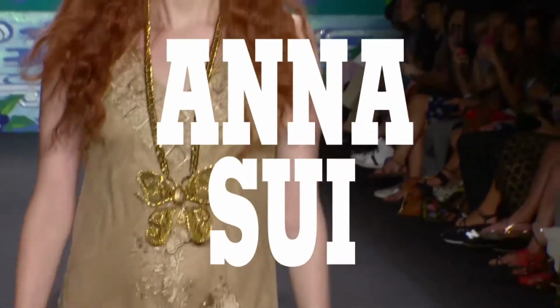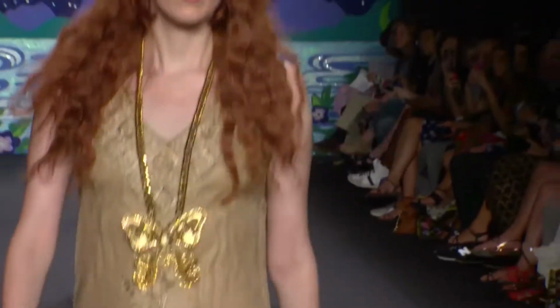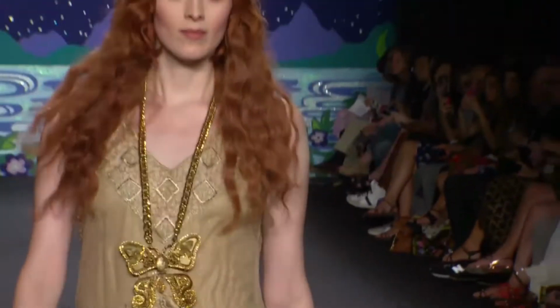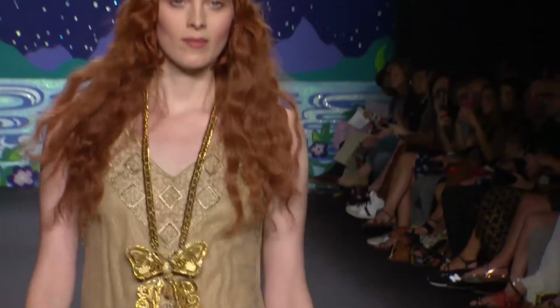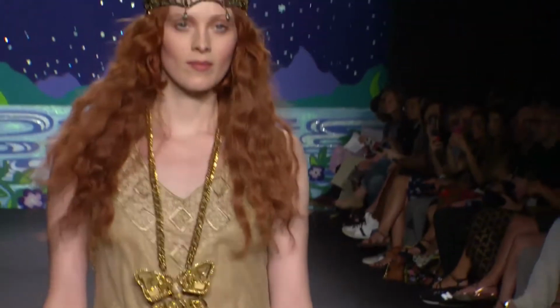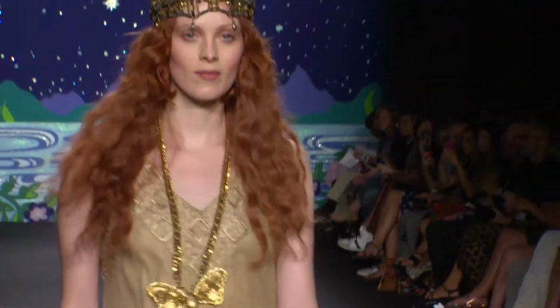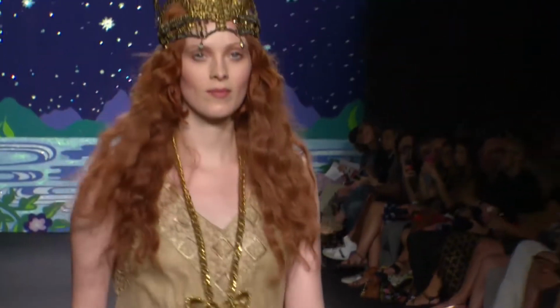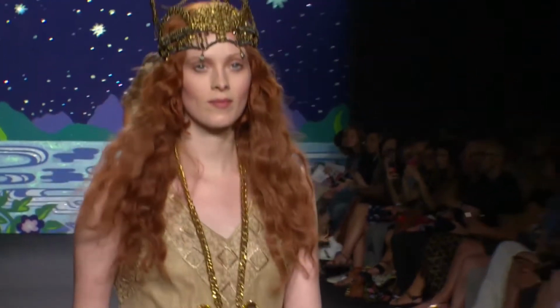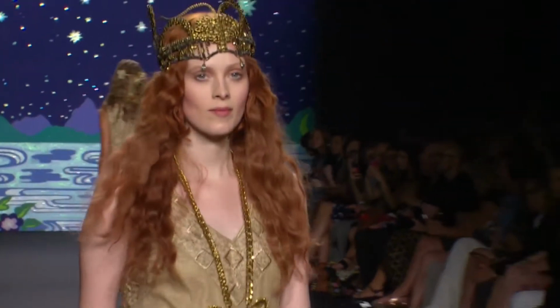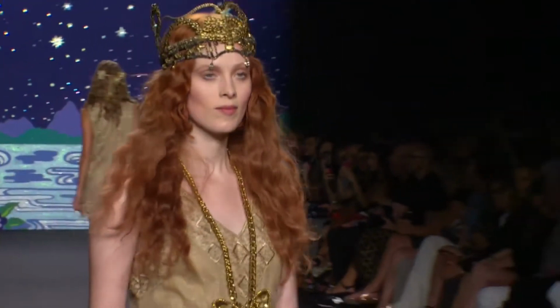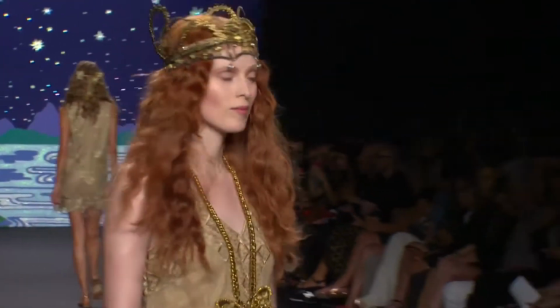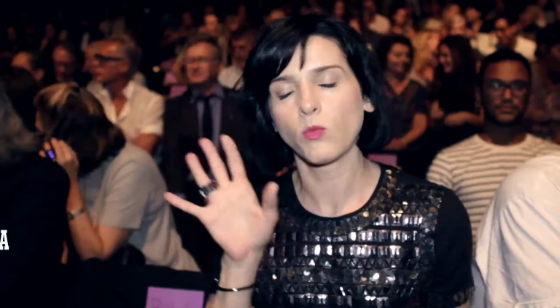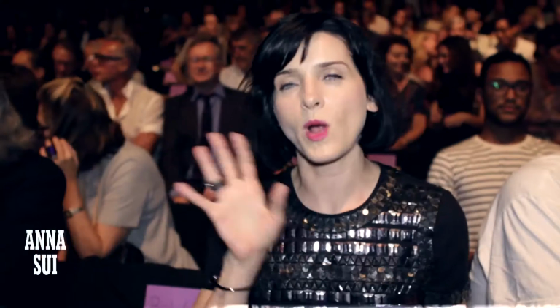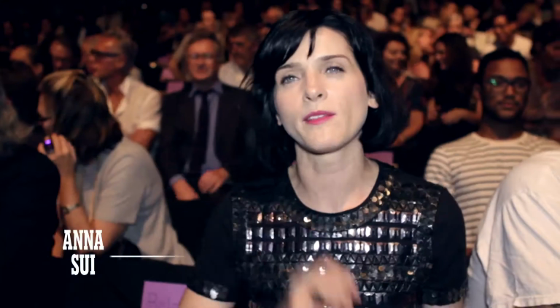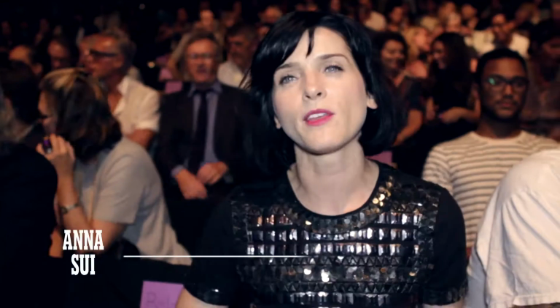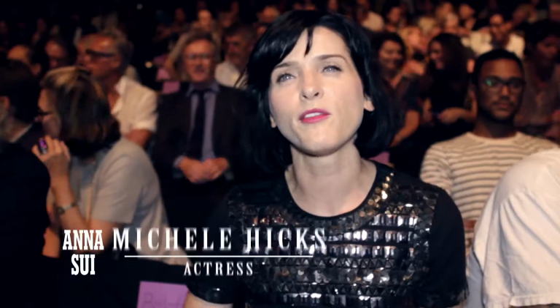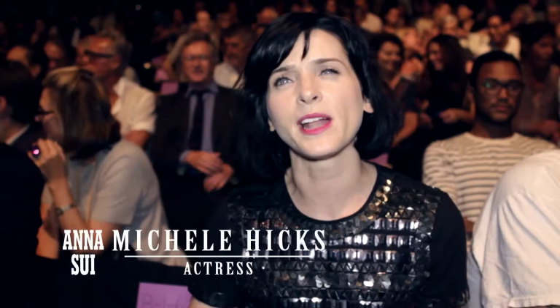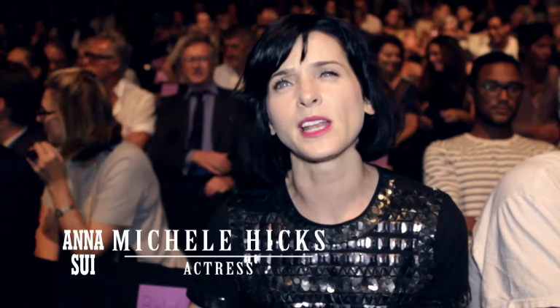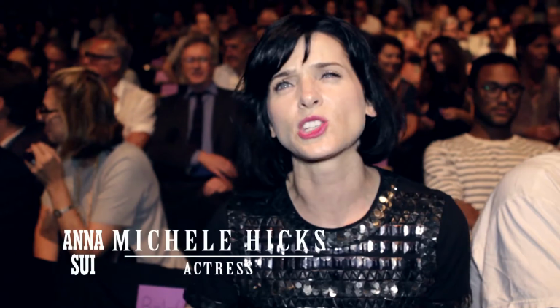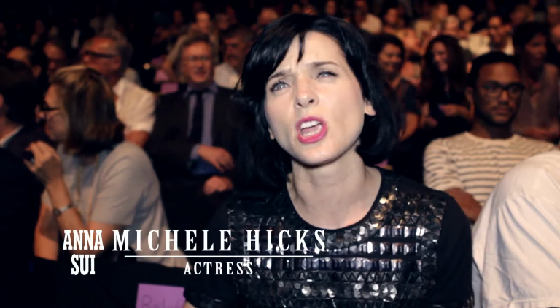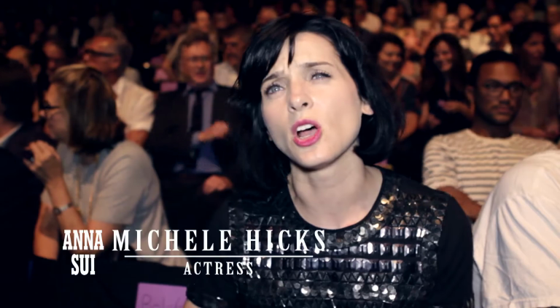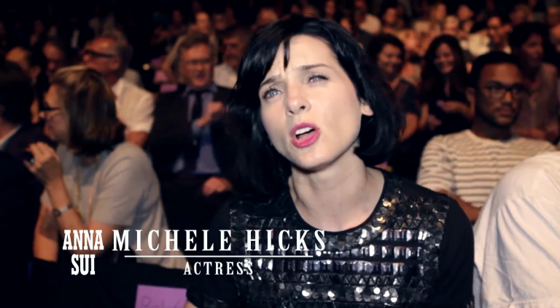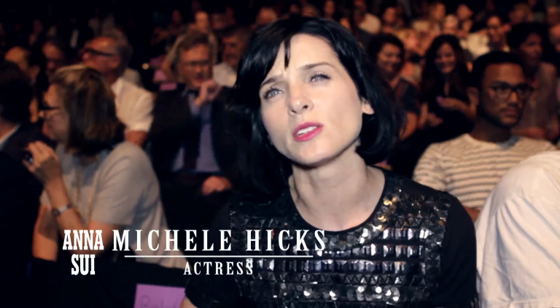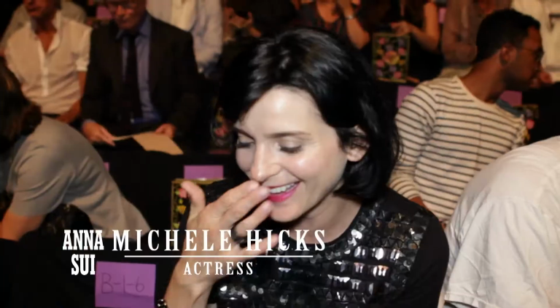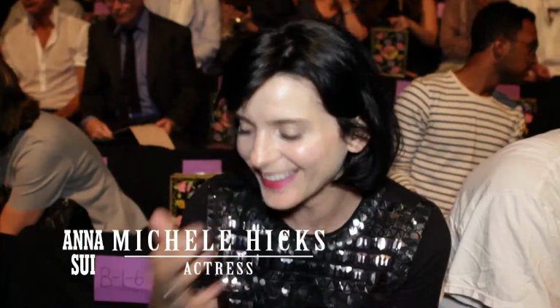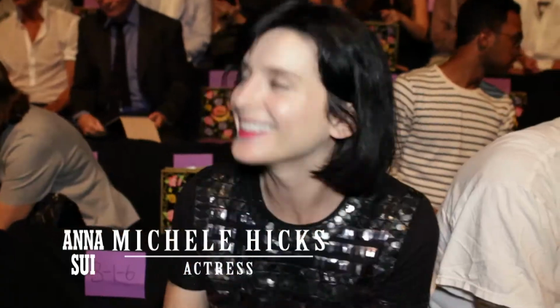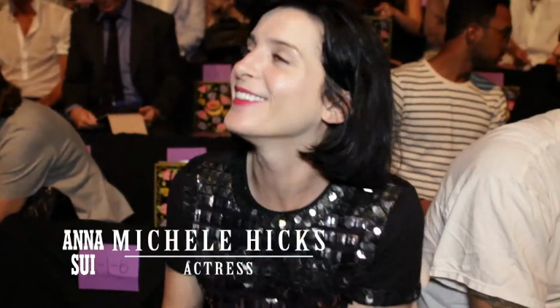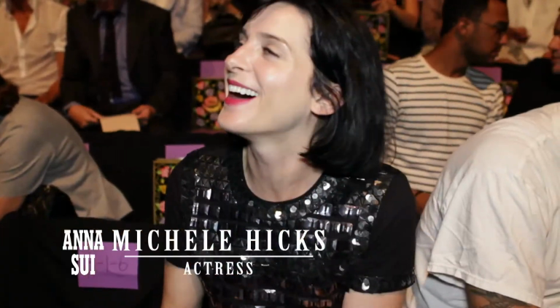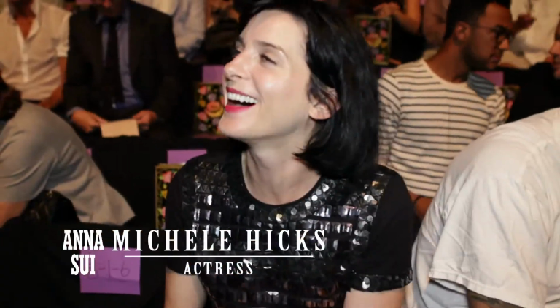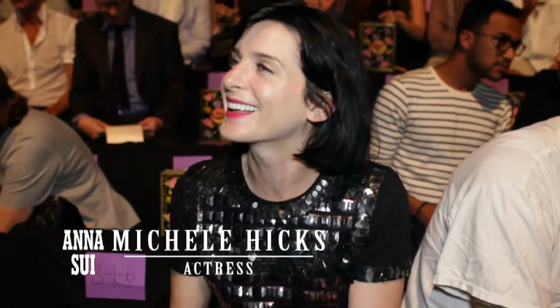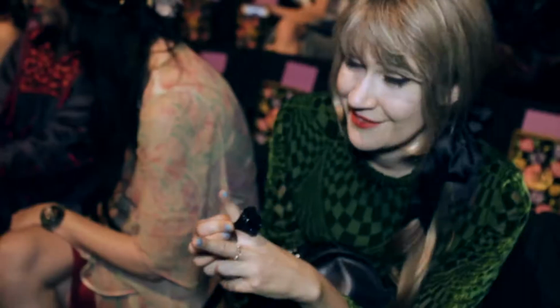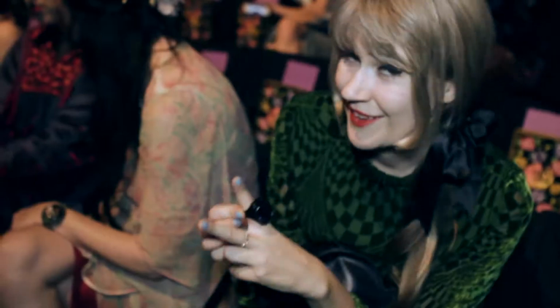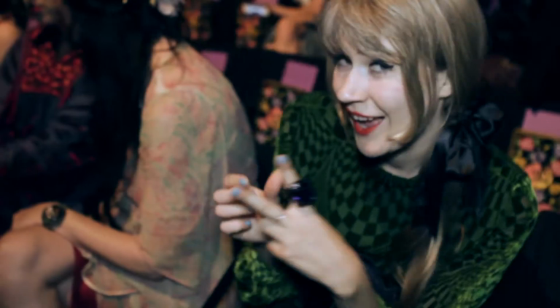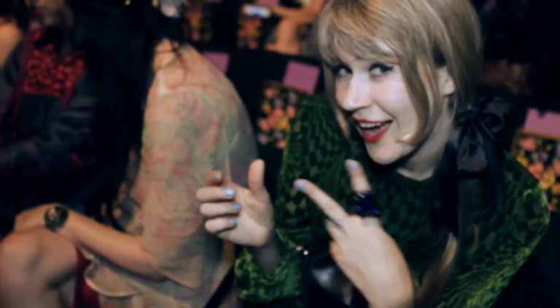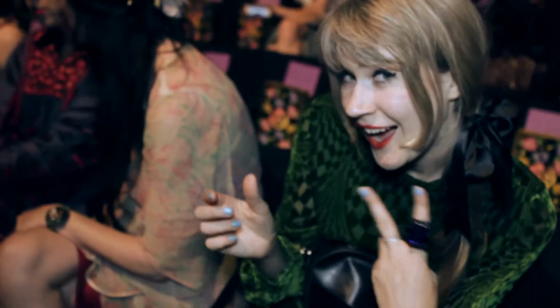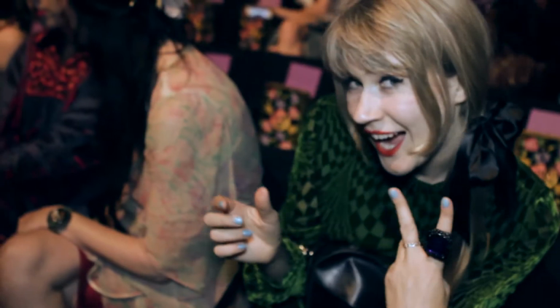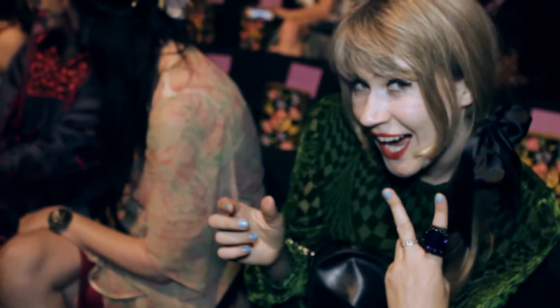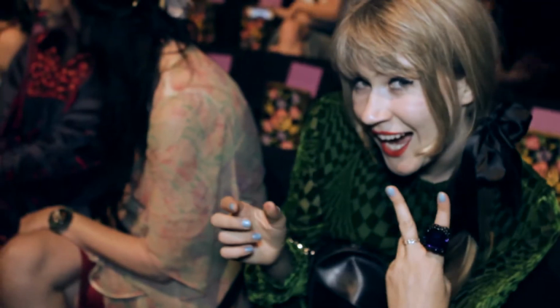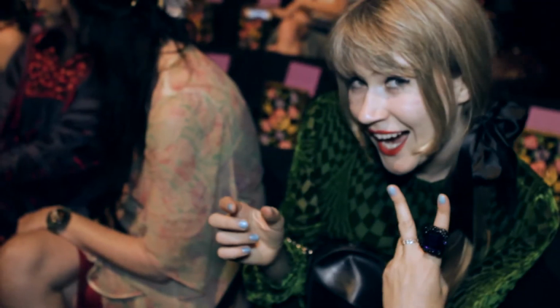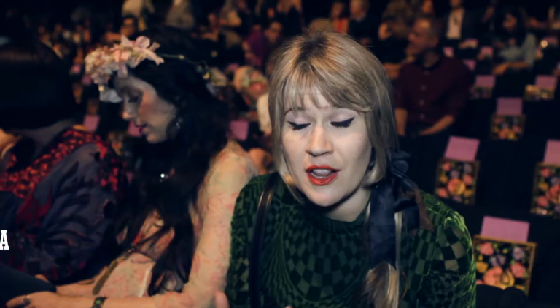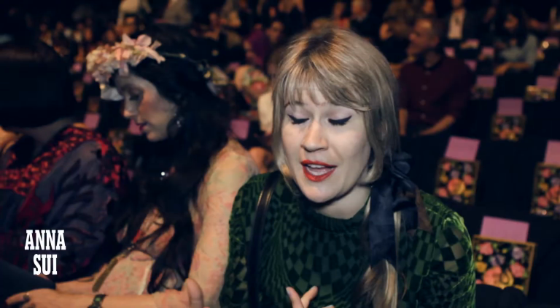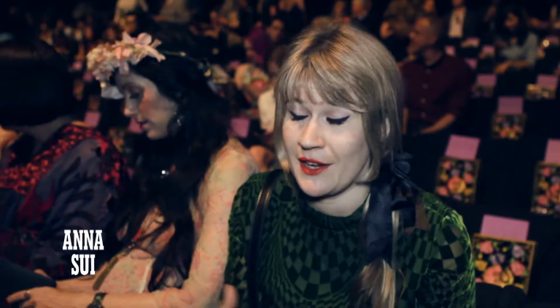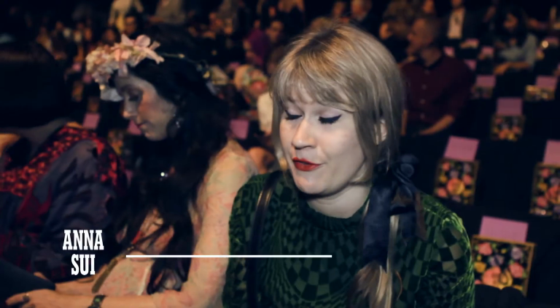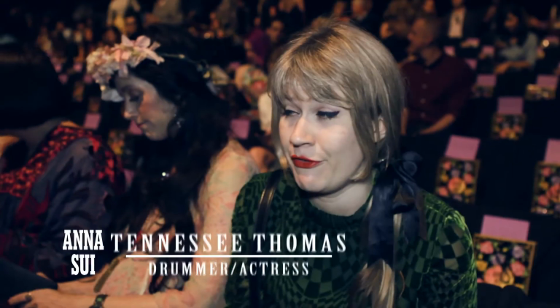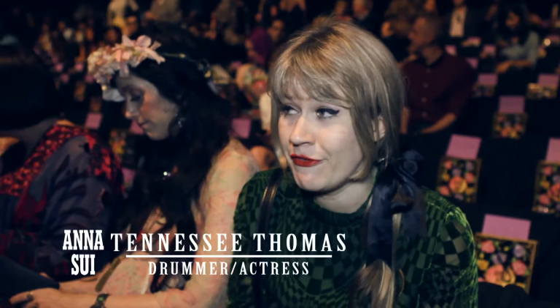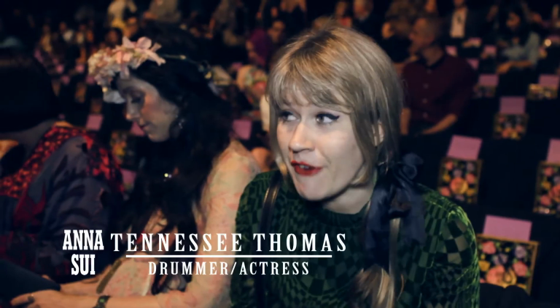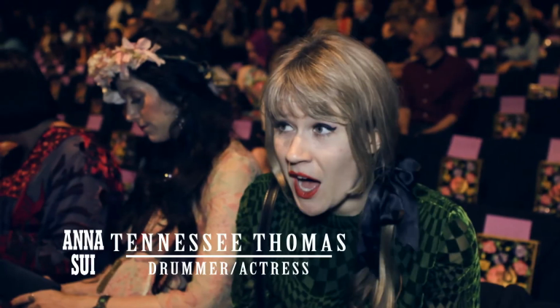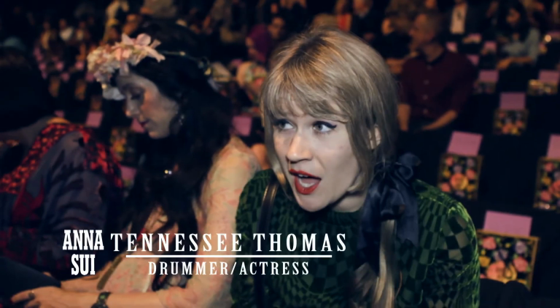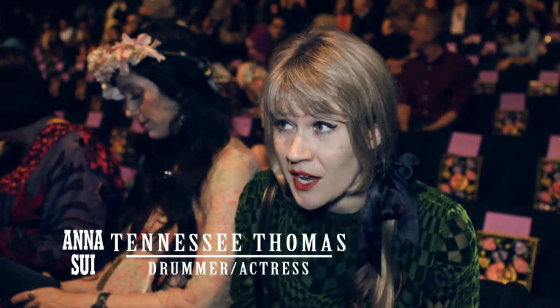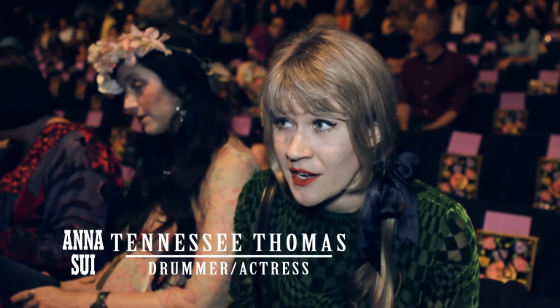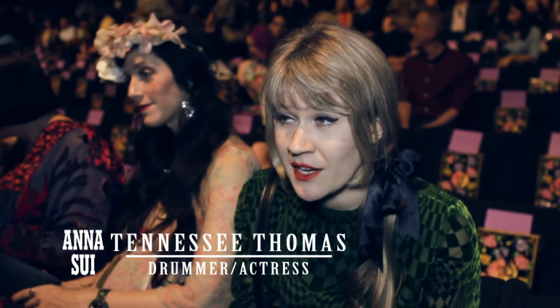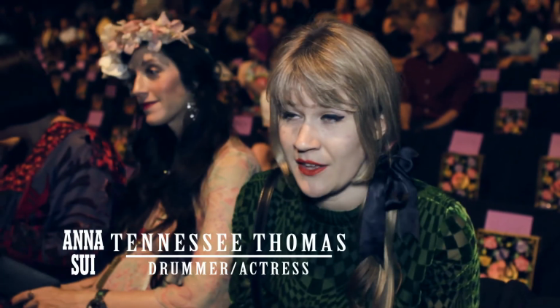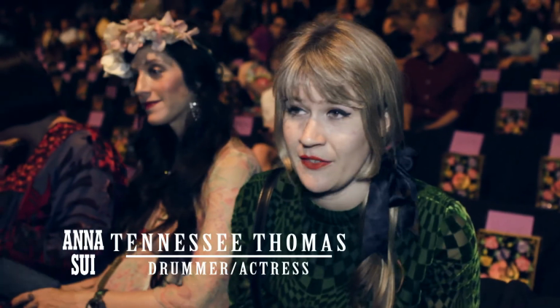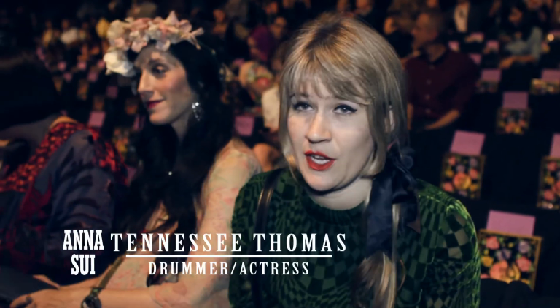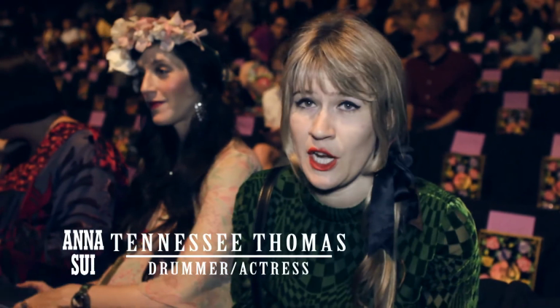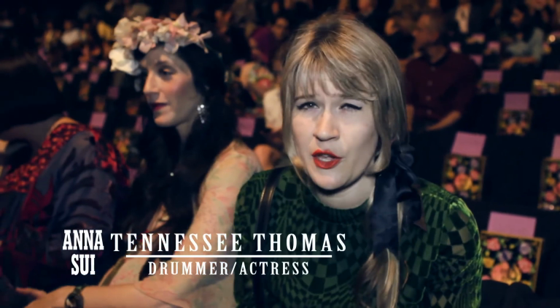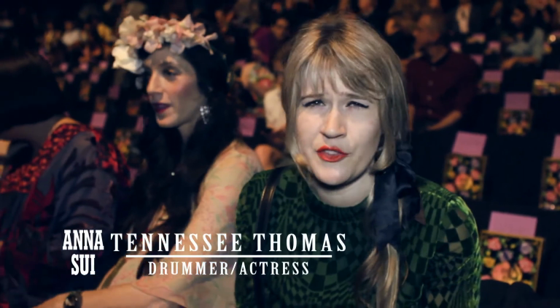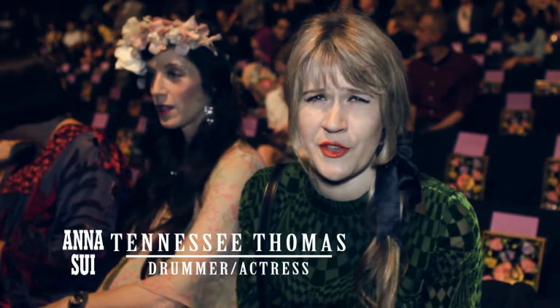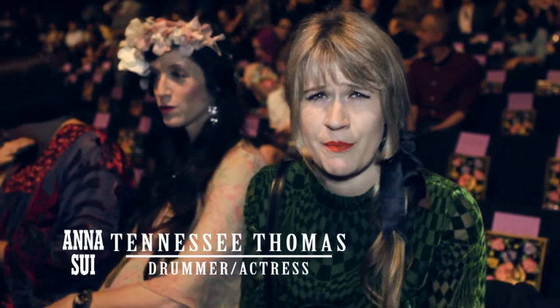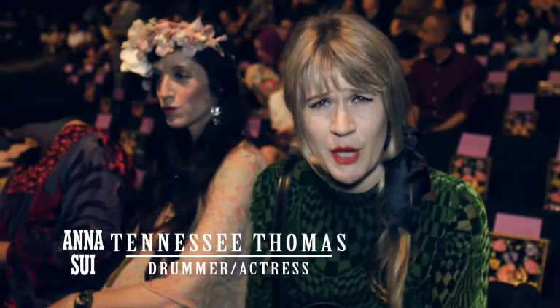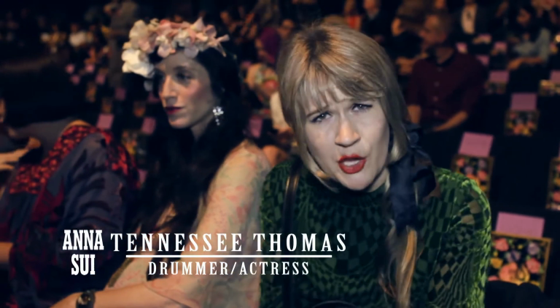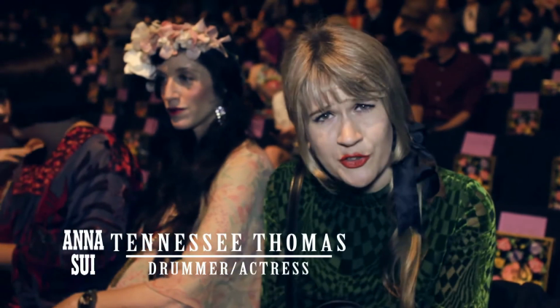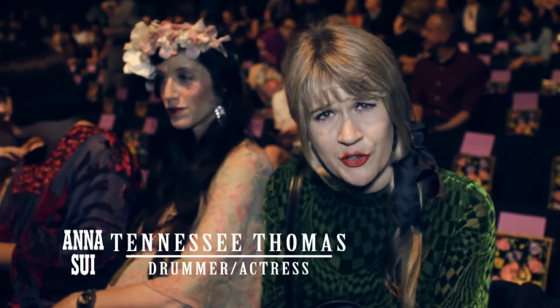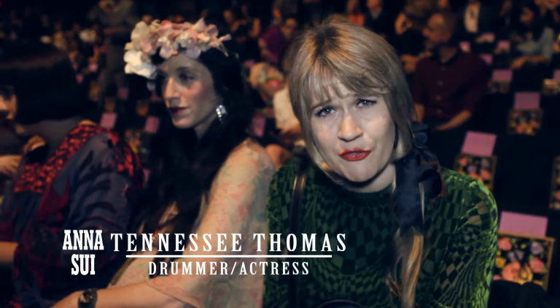Anna's always got one of the funnest shows. They're always very colorful and fun and the clothes are beautiful.